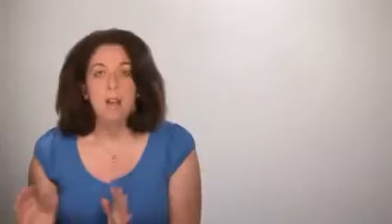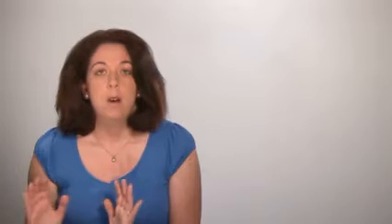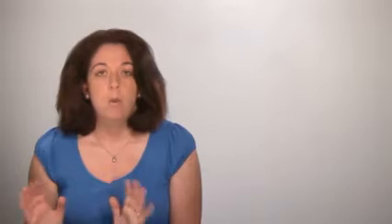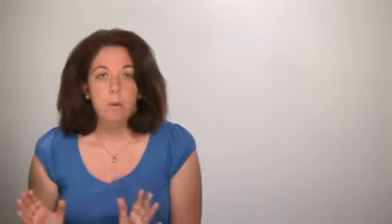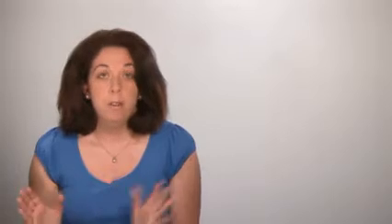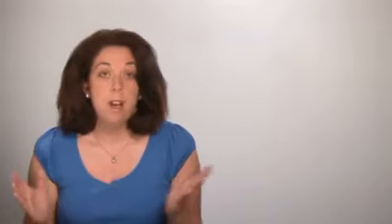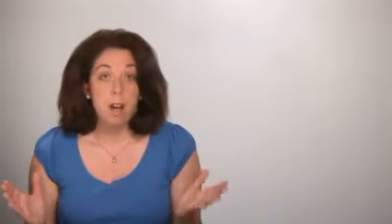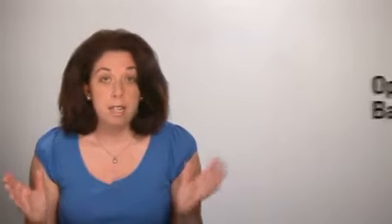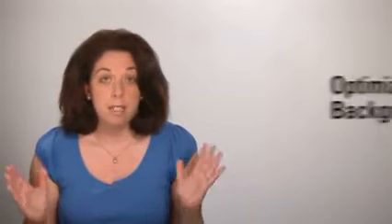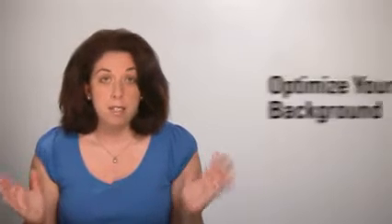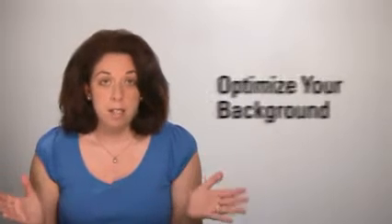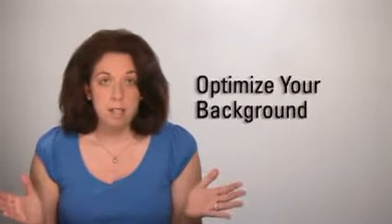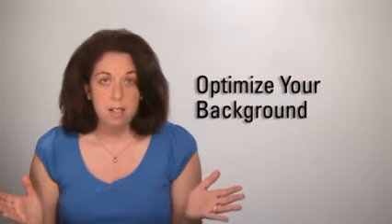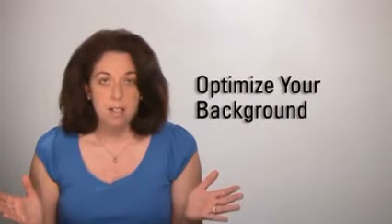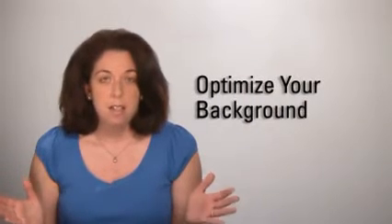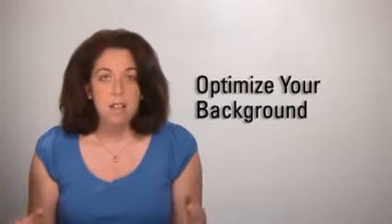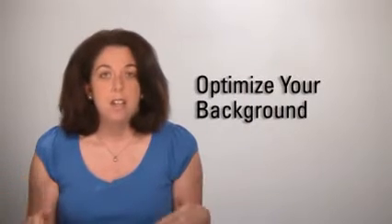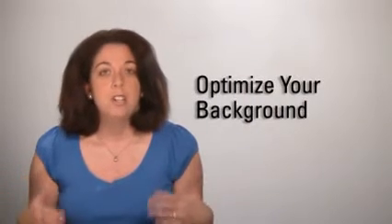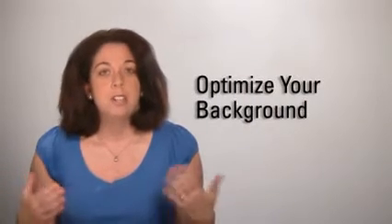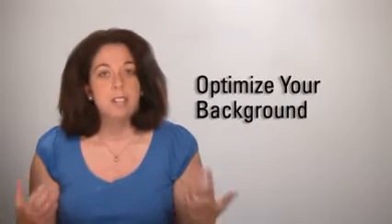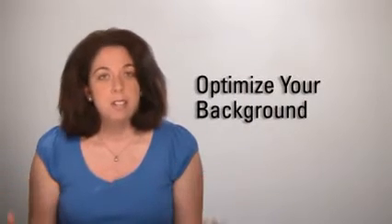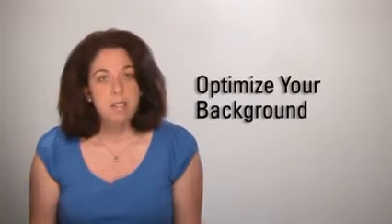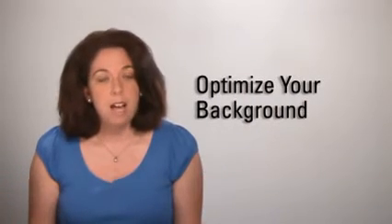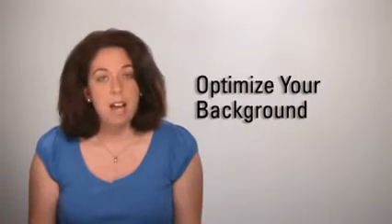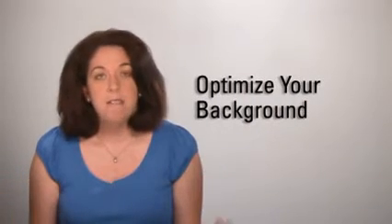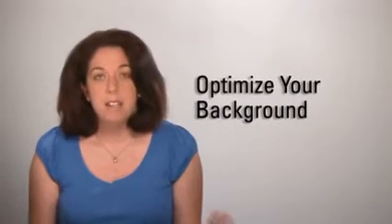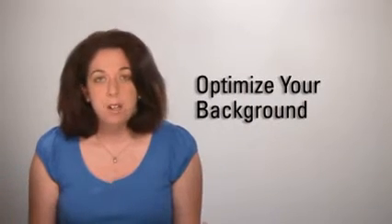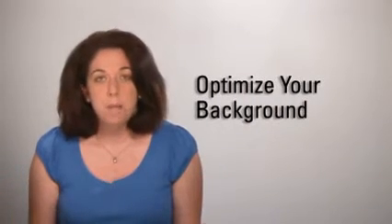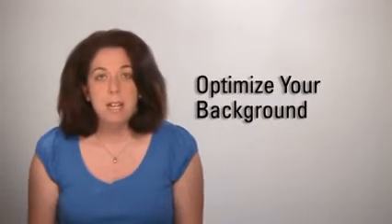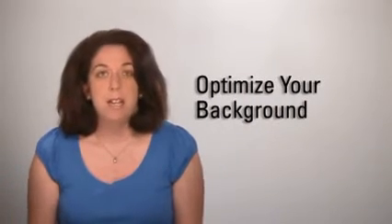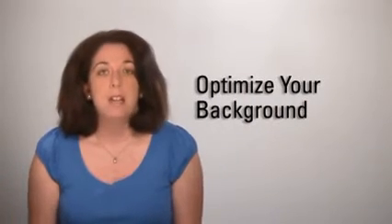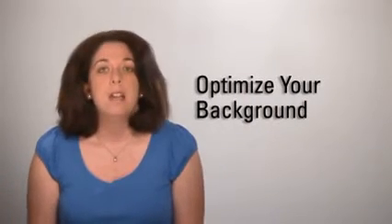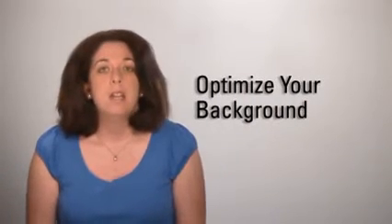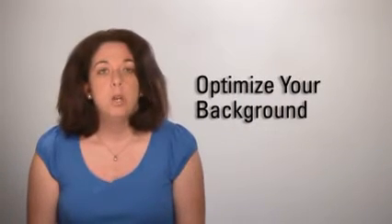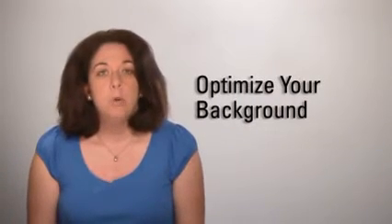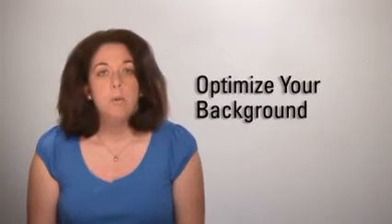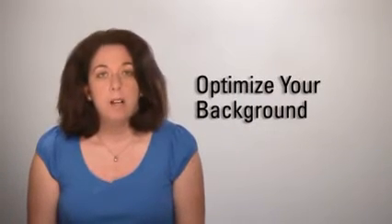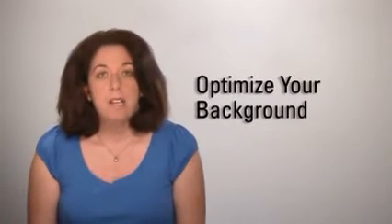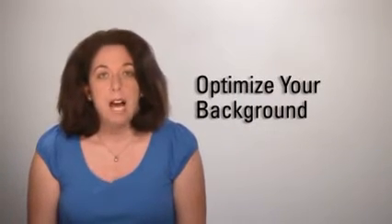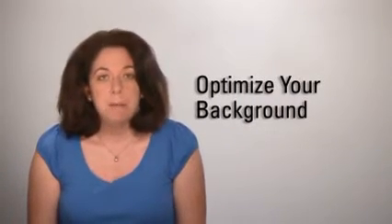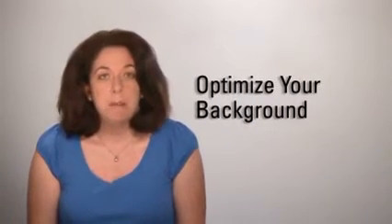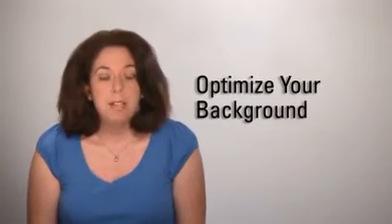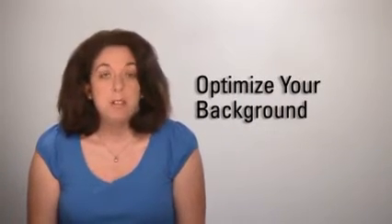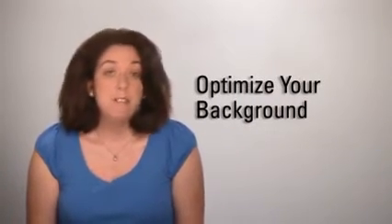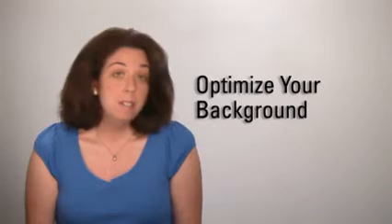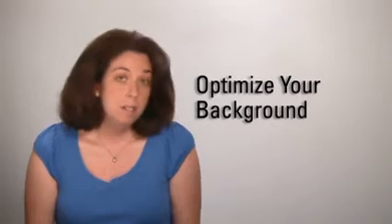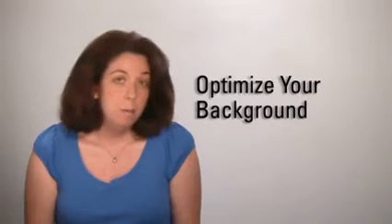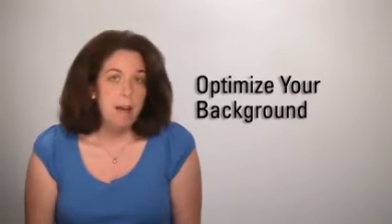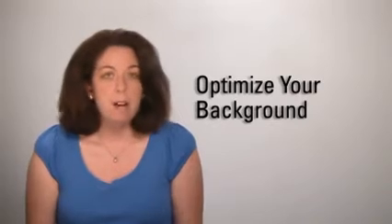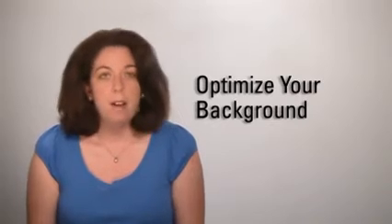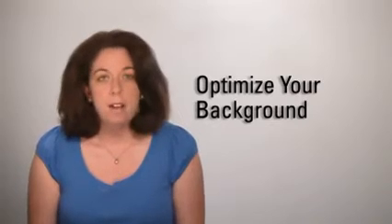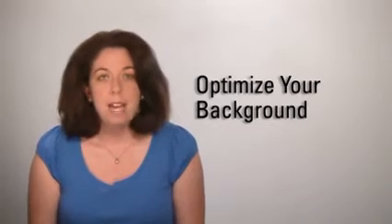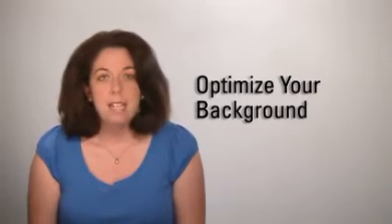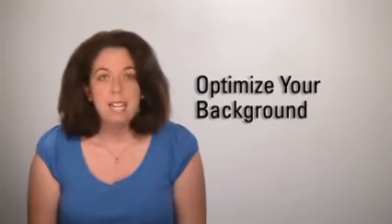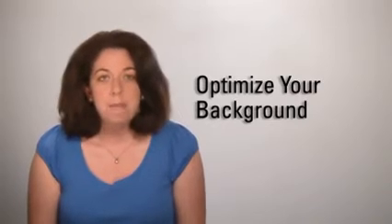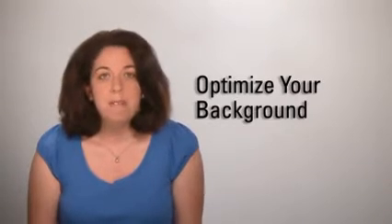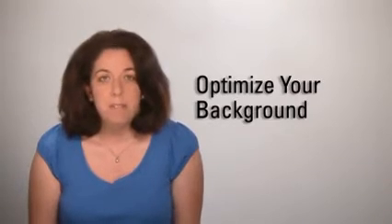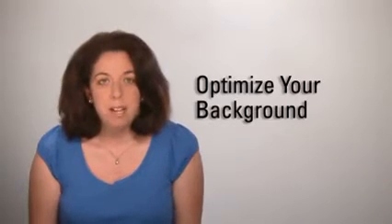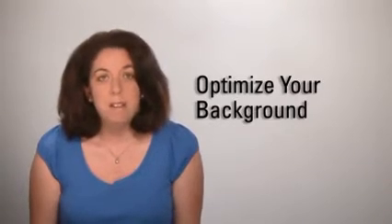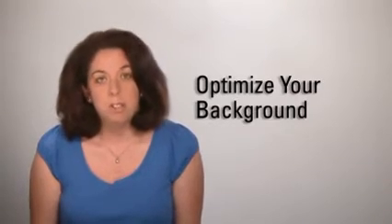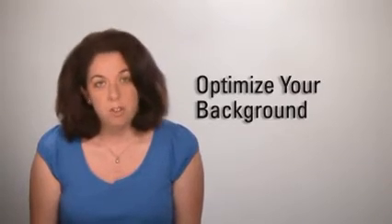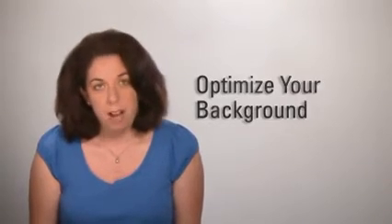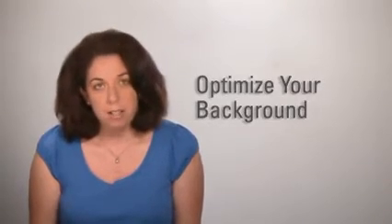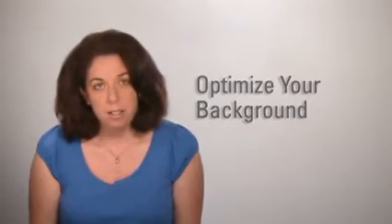What will the audience see? Just as in a live video meeting, you will want to optimize your physical background and keep it free of distractions.